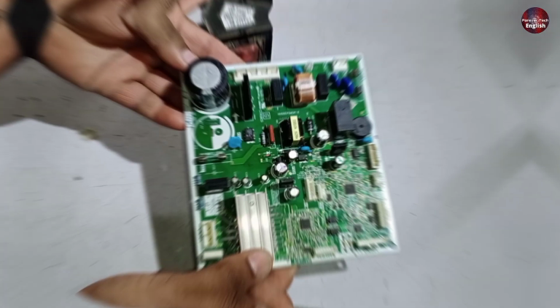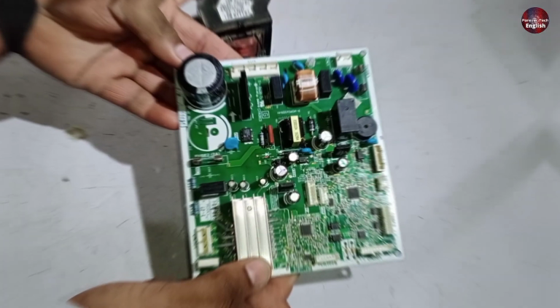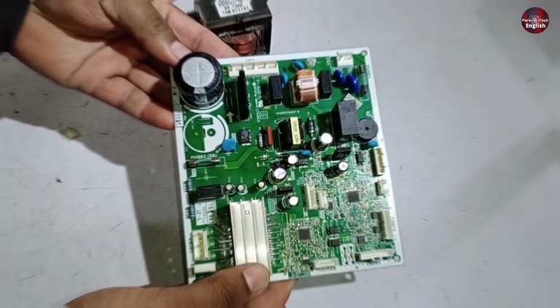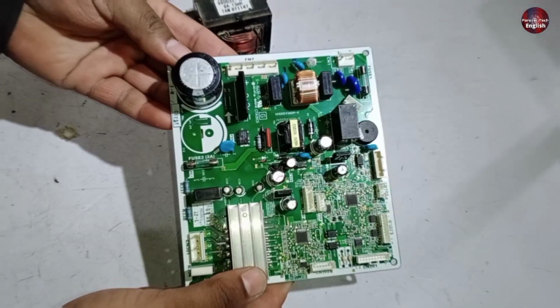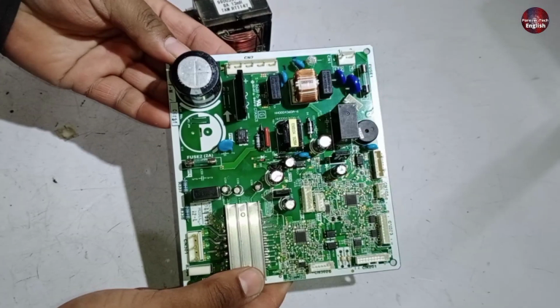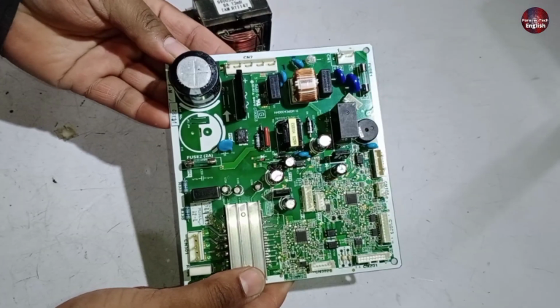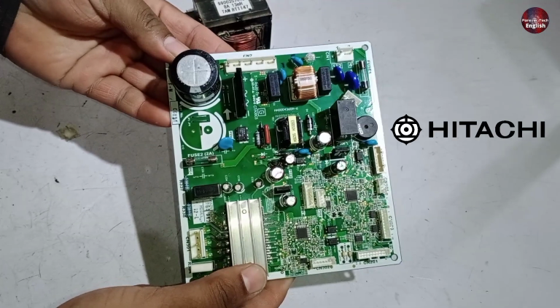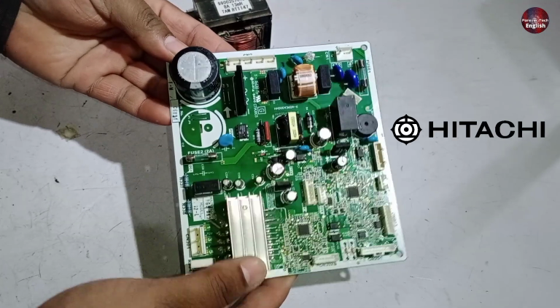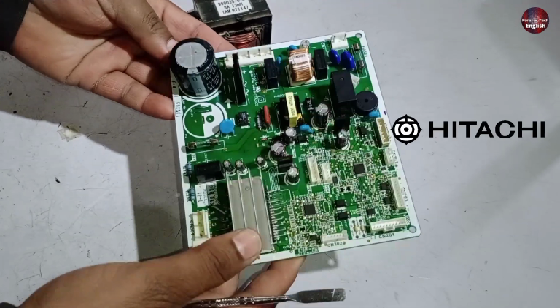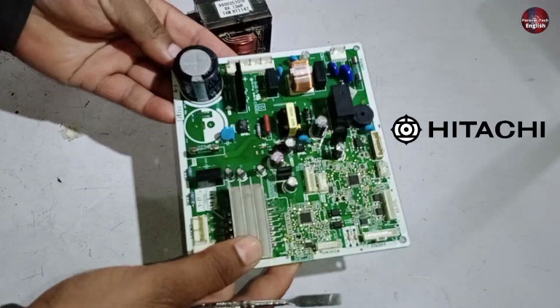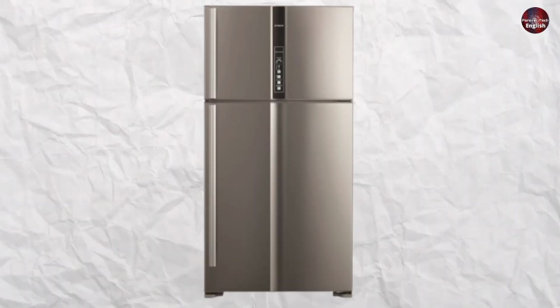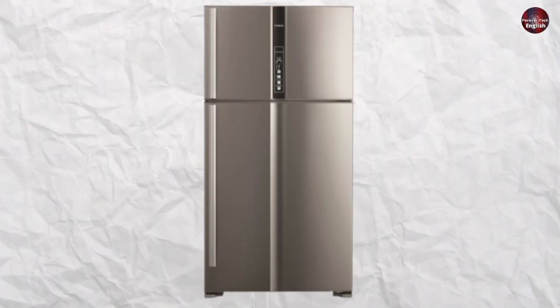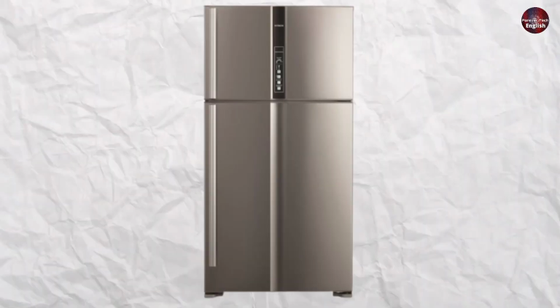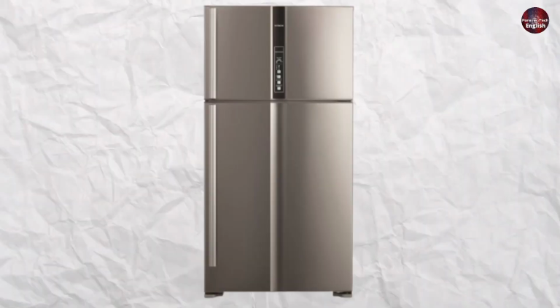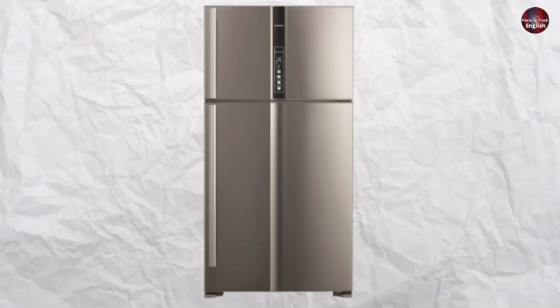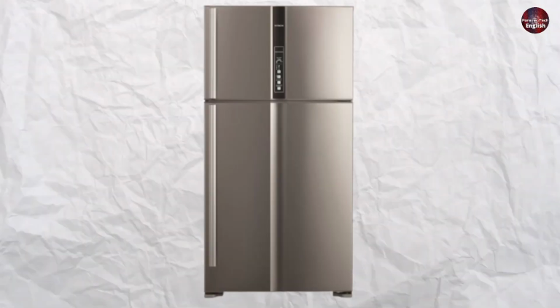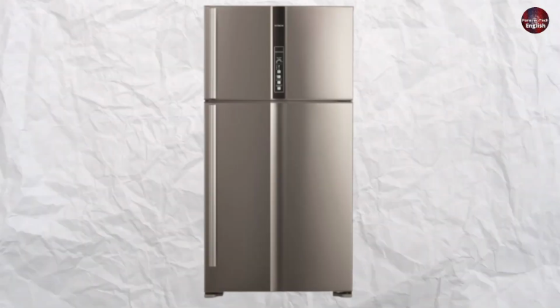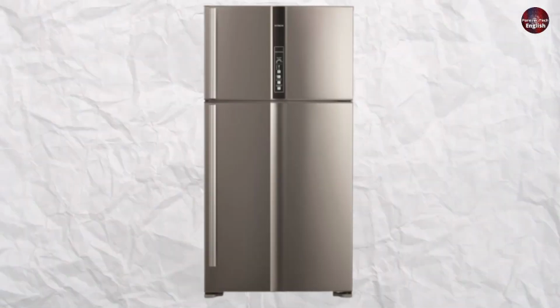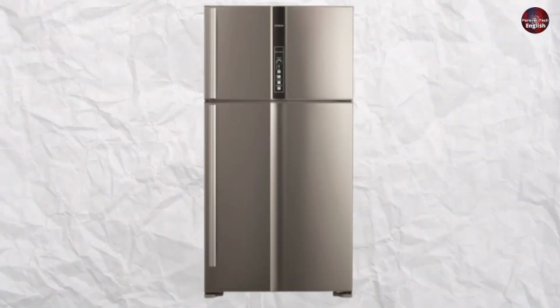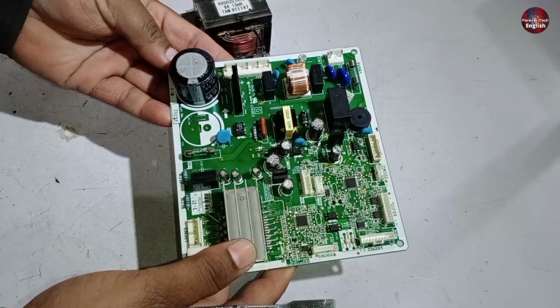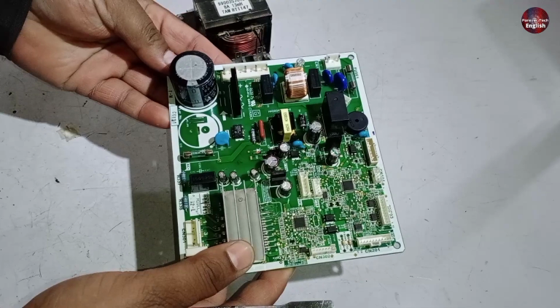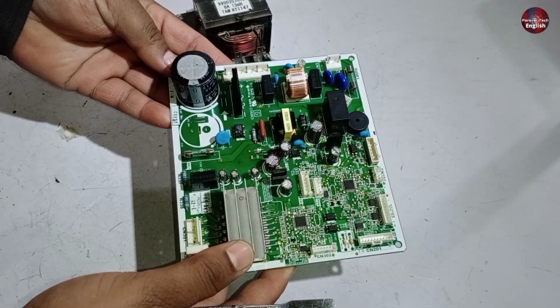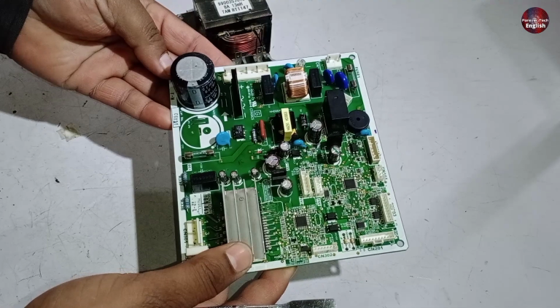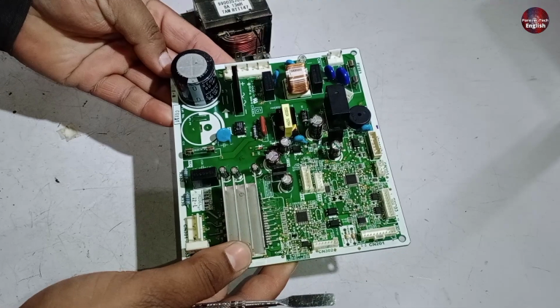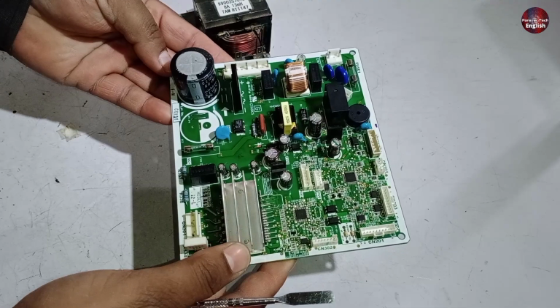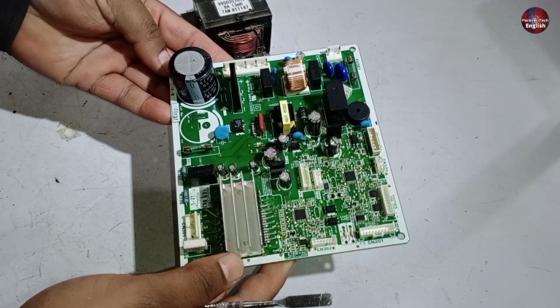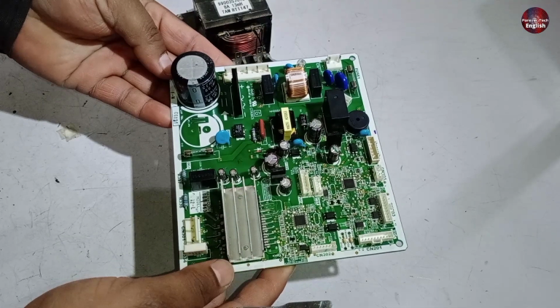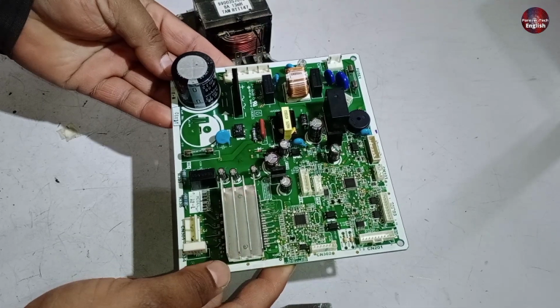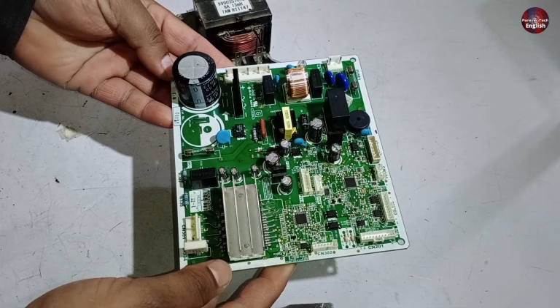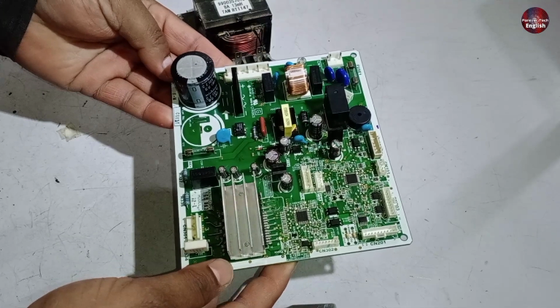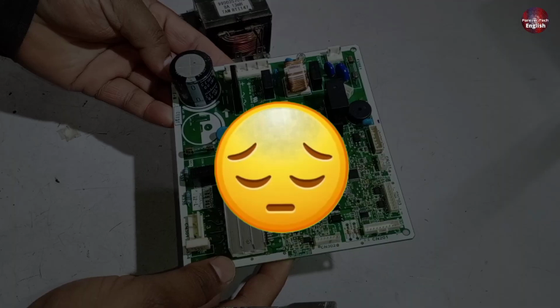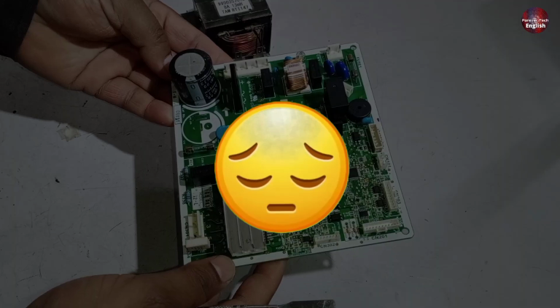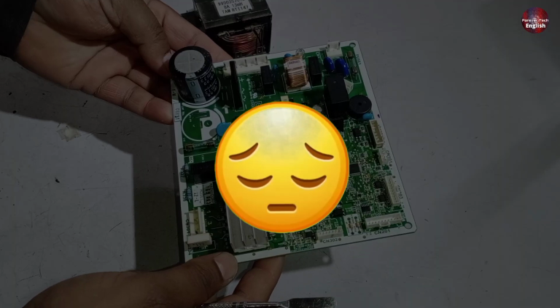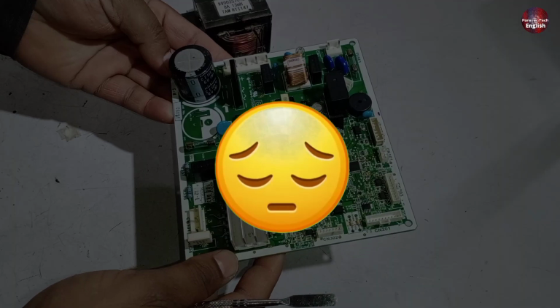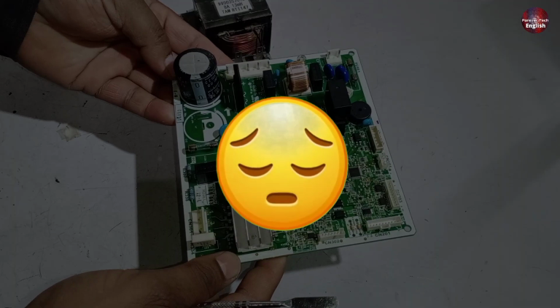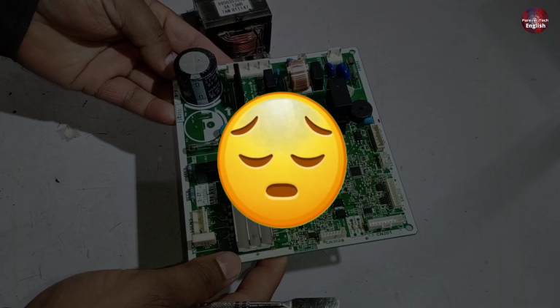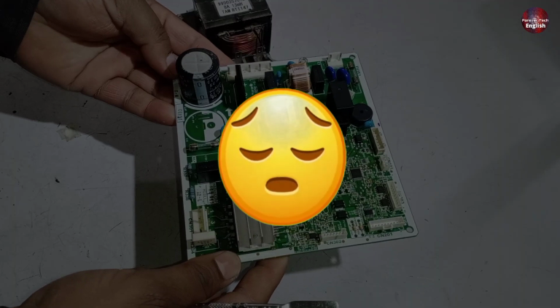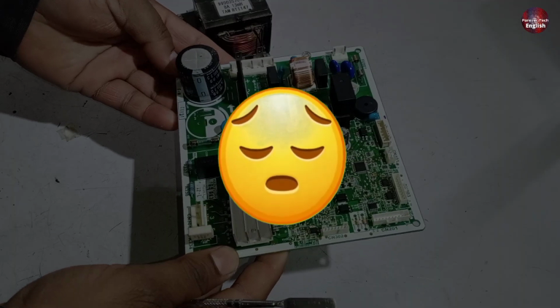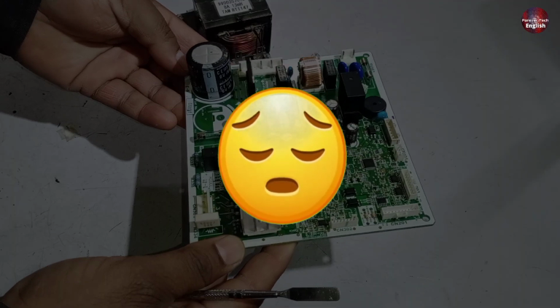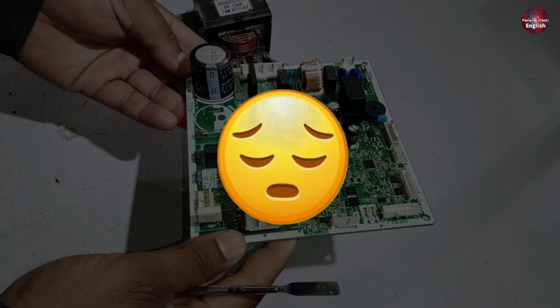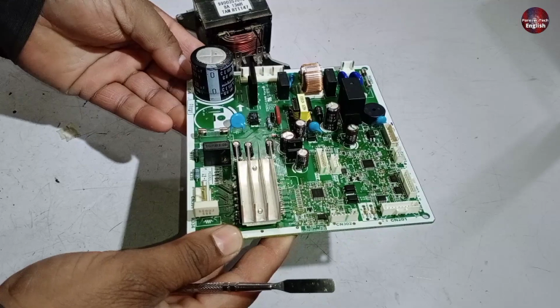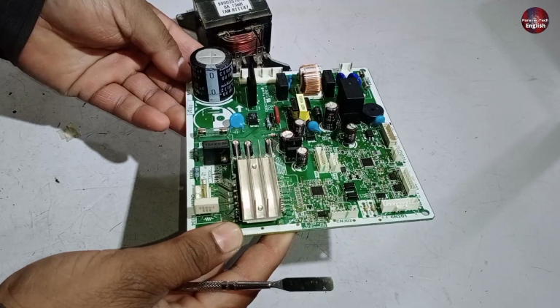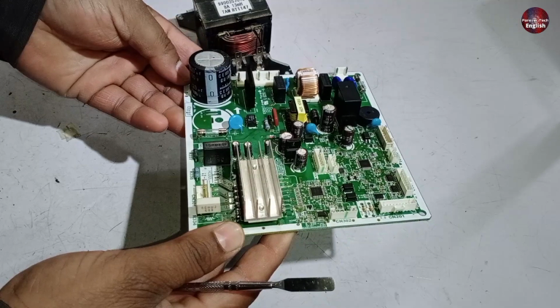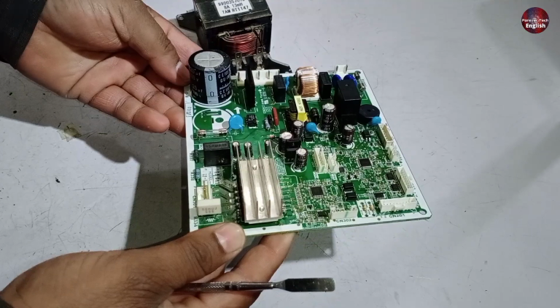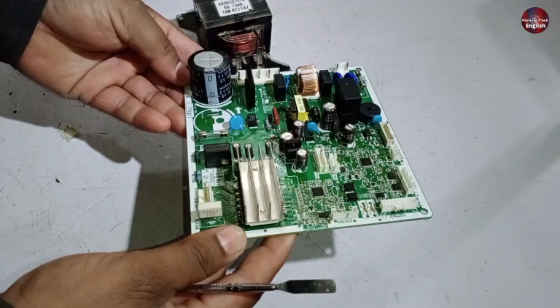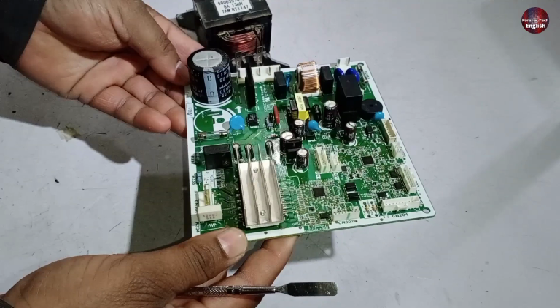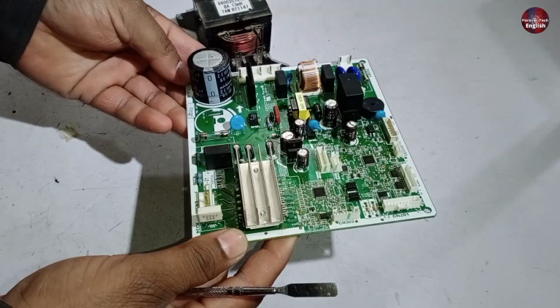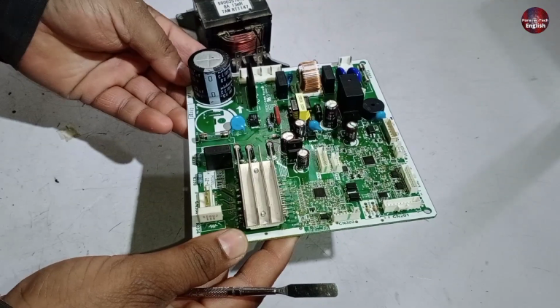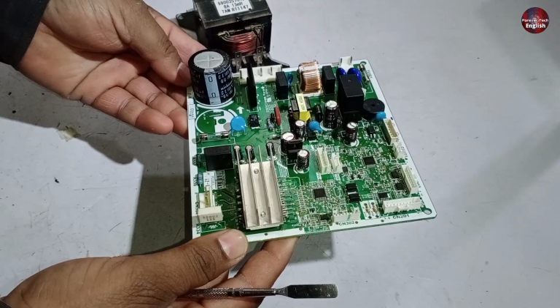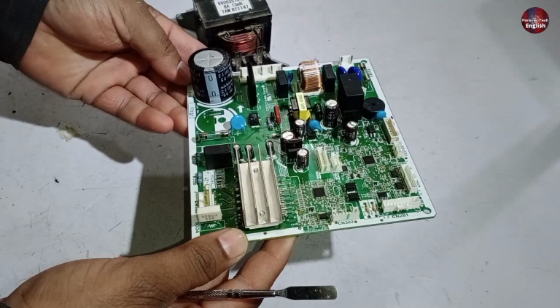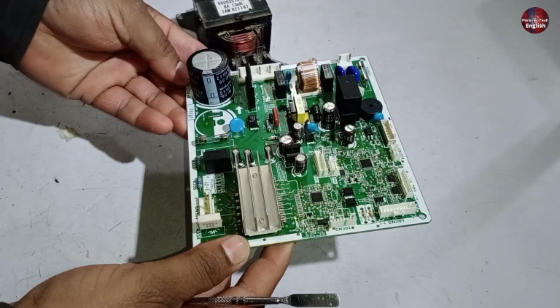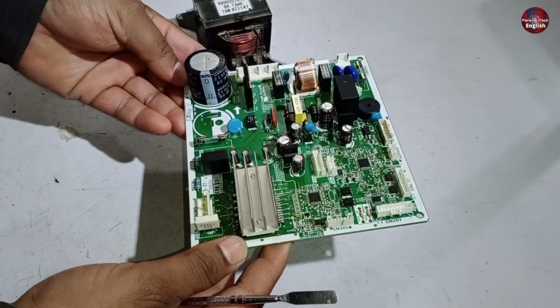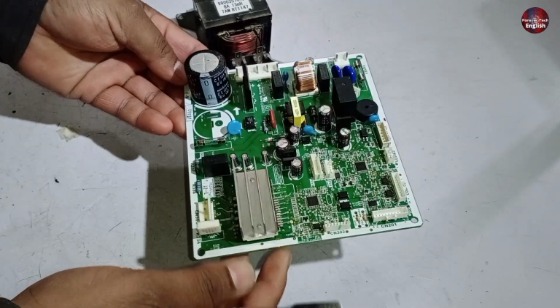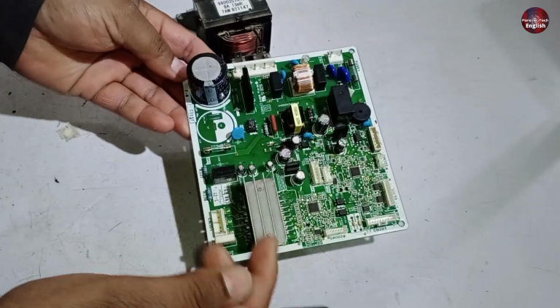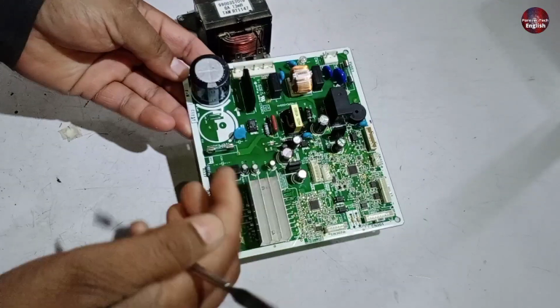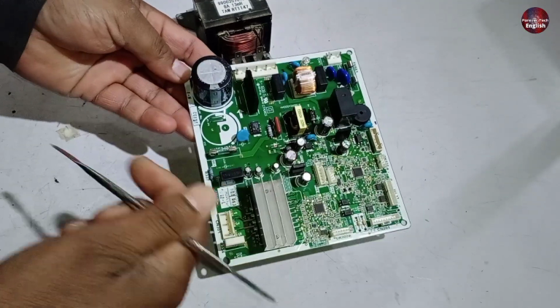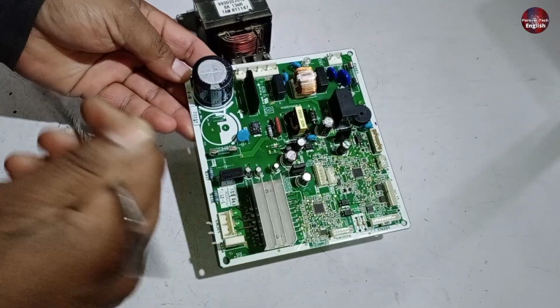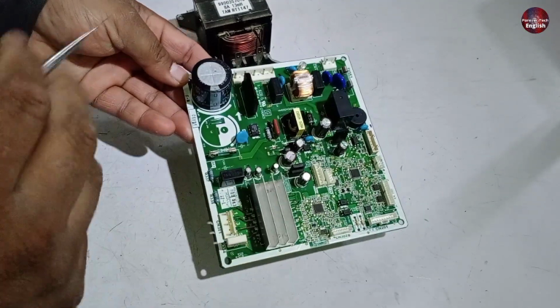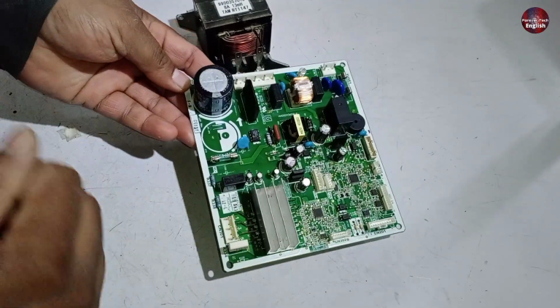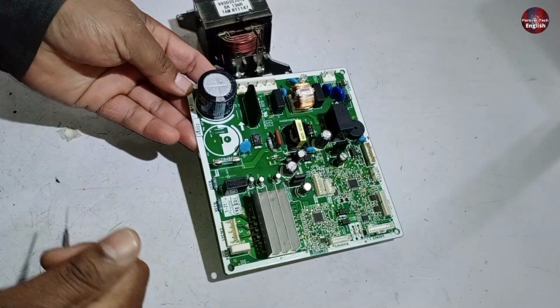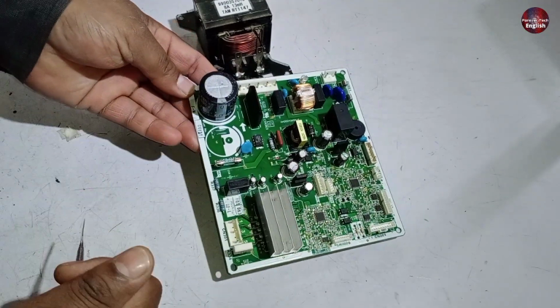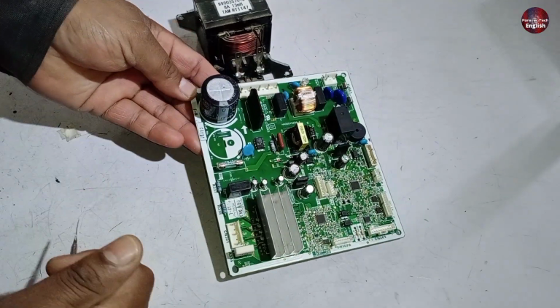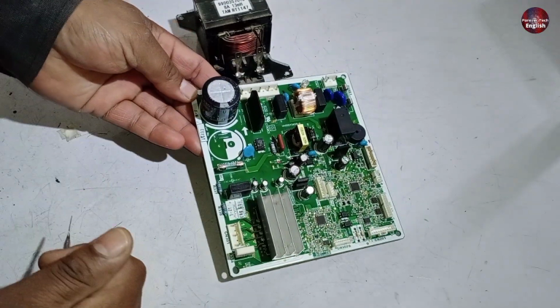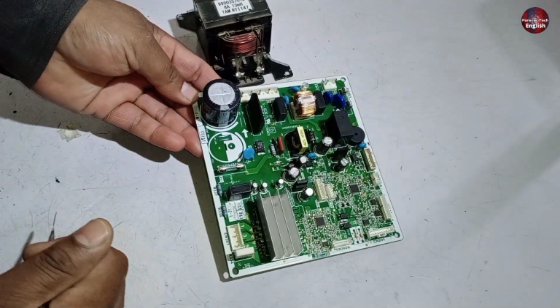This is the Hitachi Inverter Refrigerator Control Board. If it goes bad, I will give you repair tips for this control board.